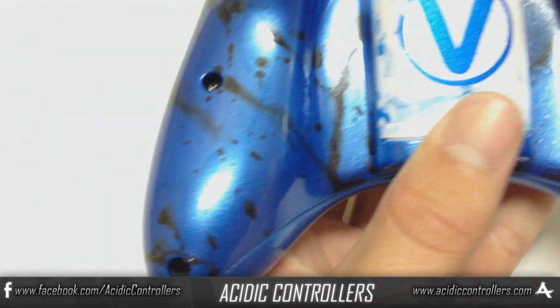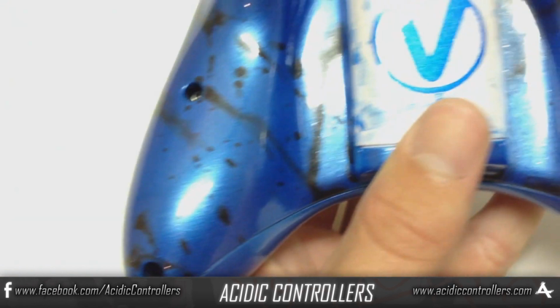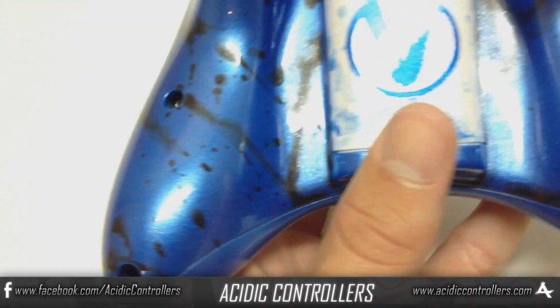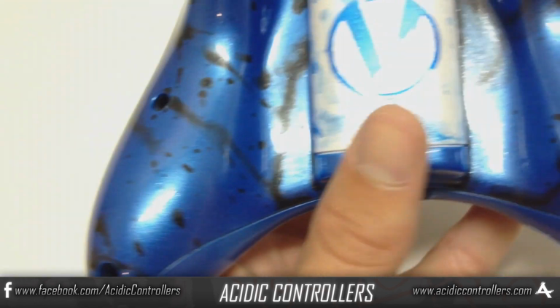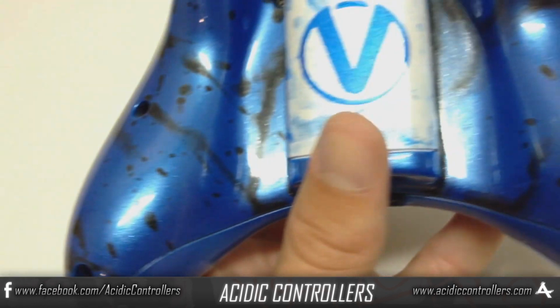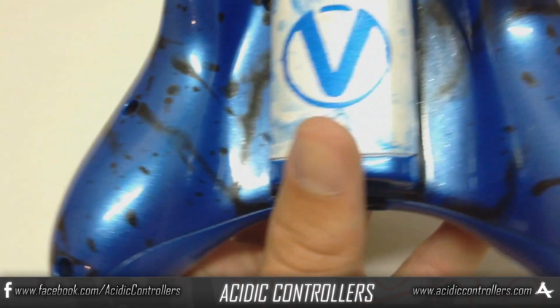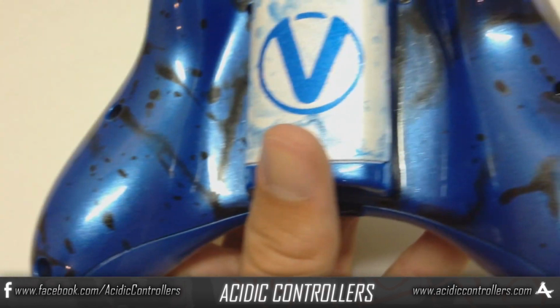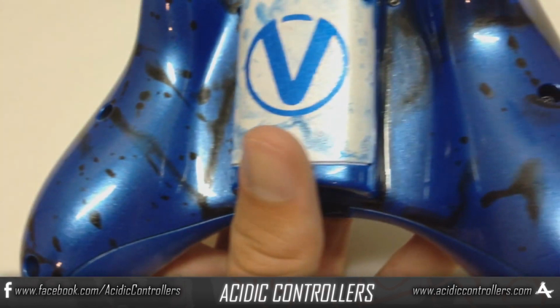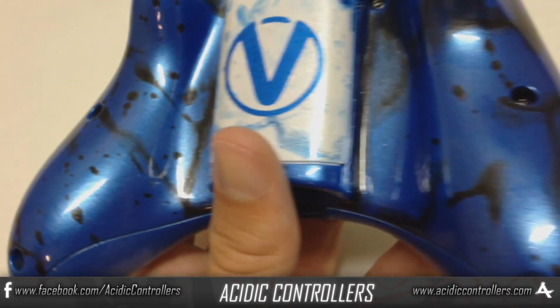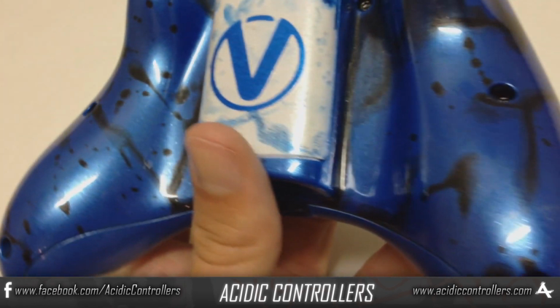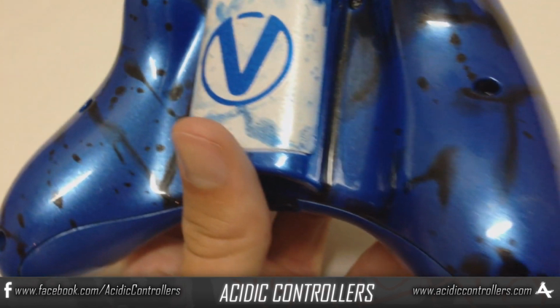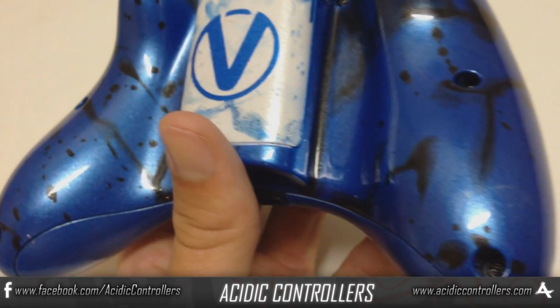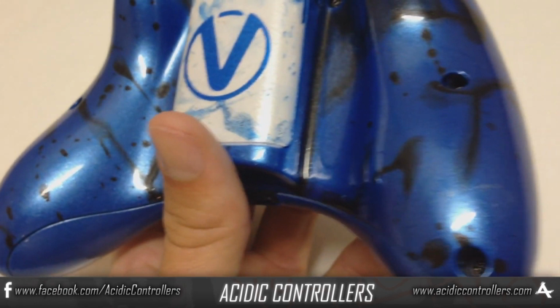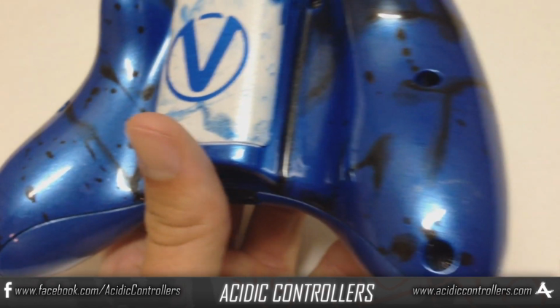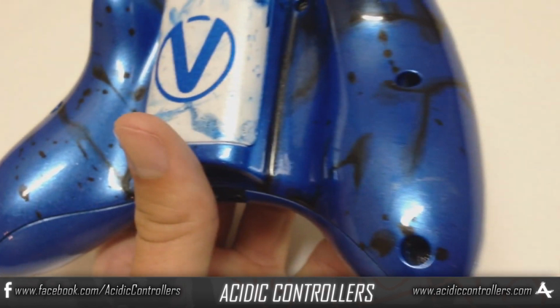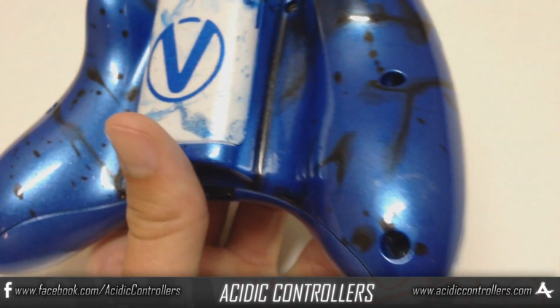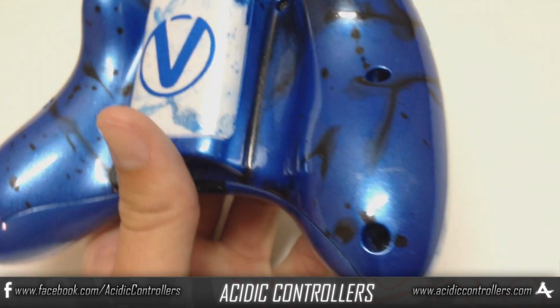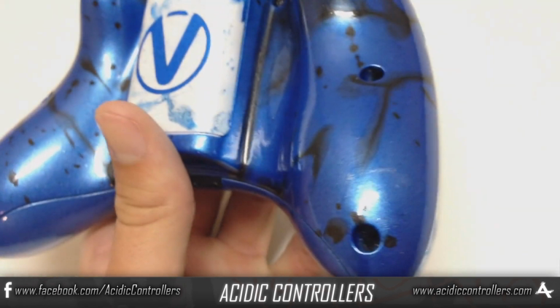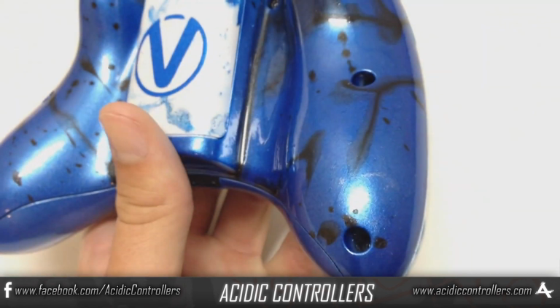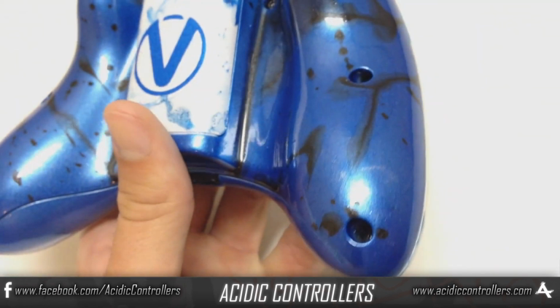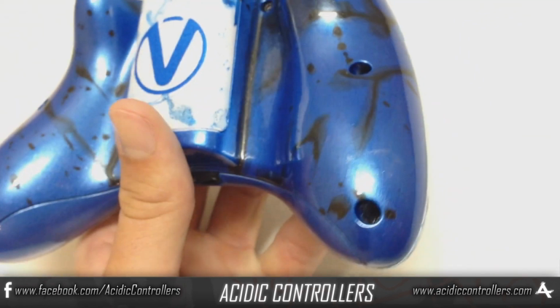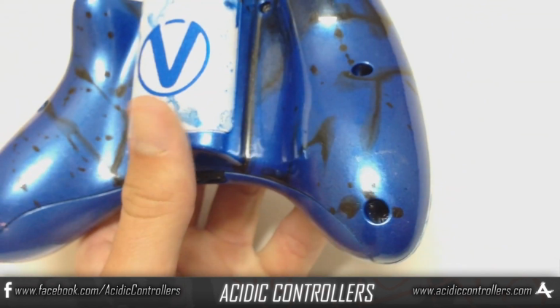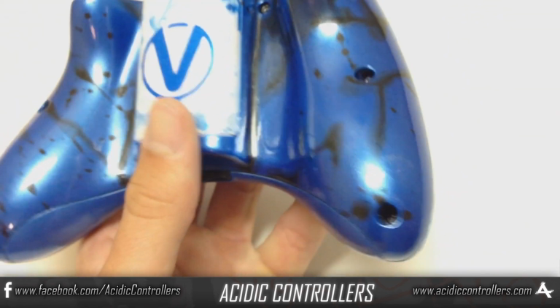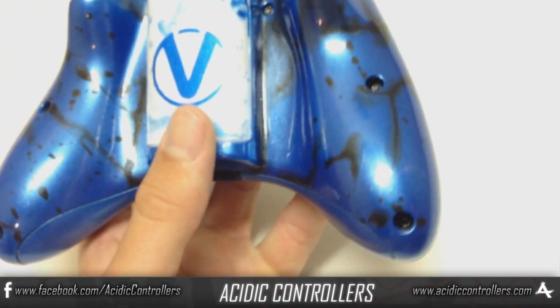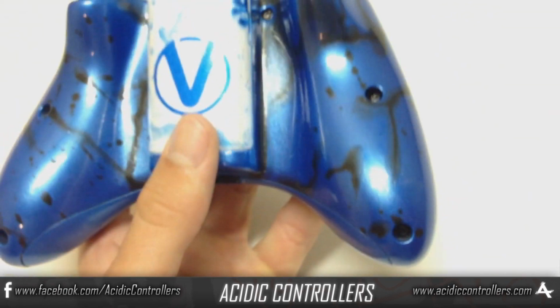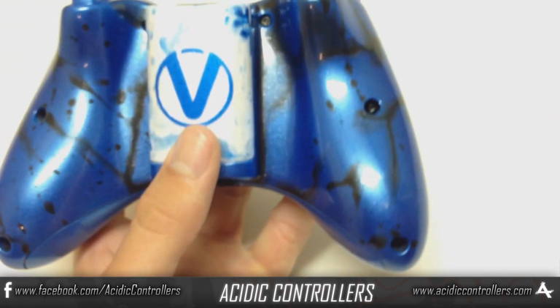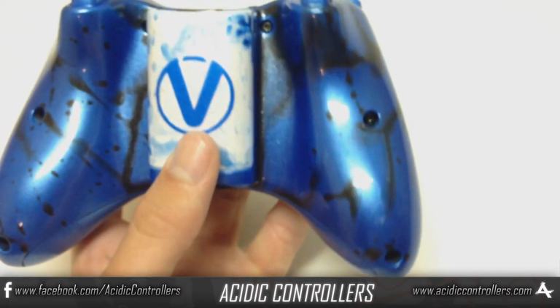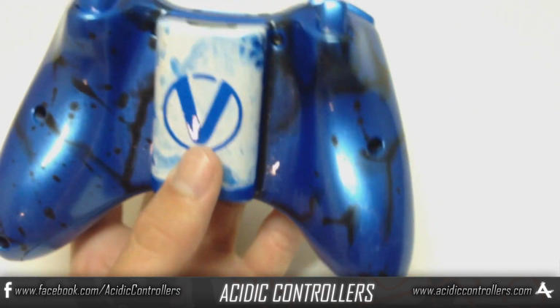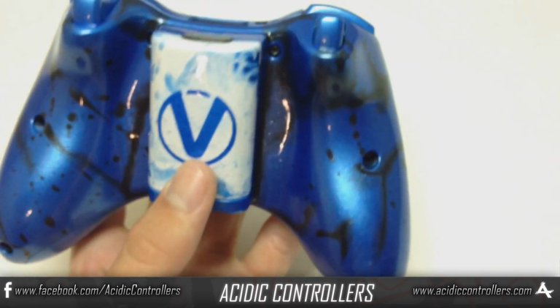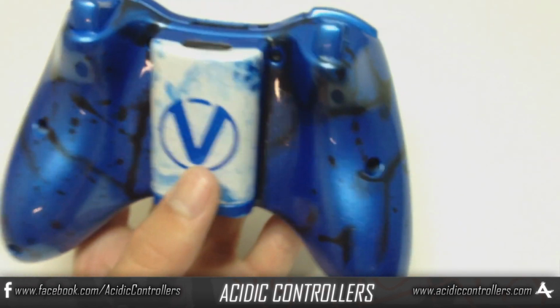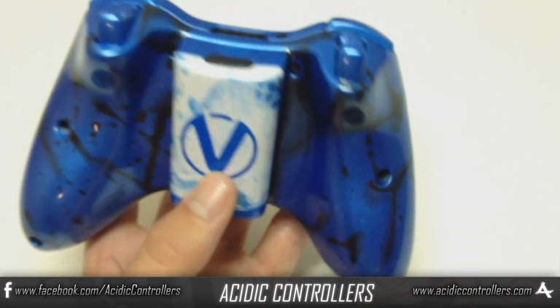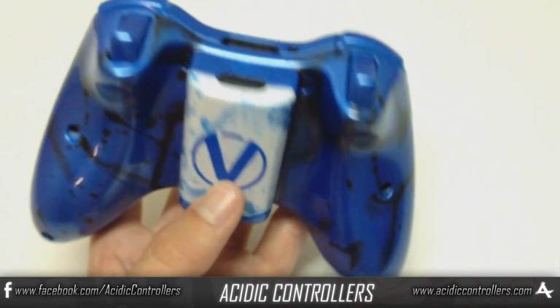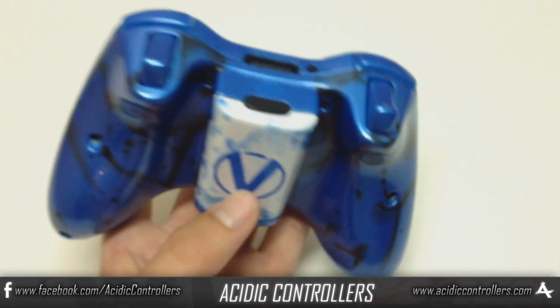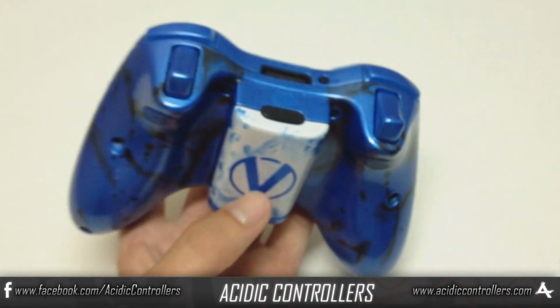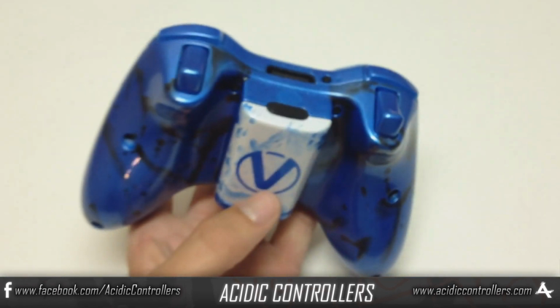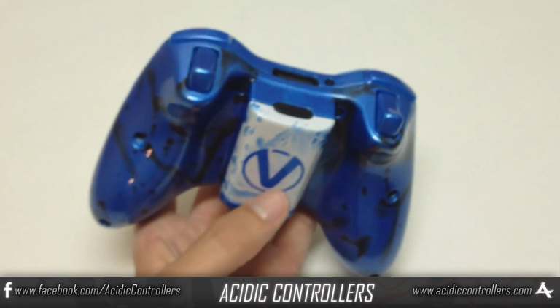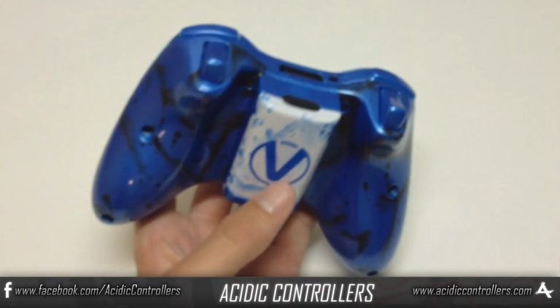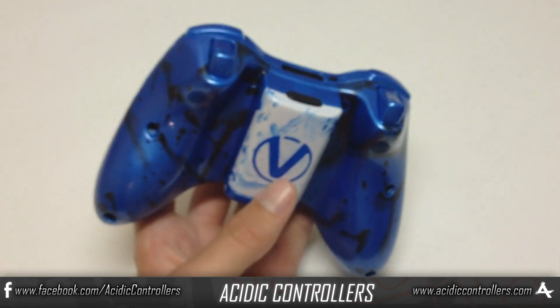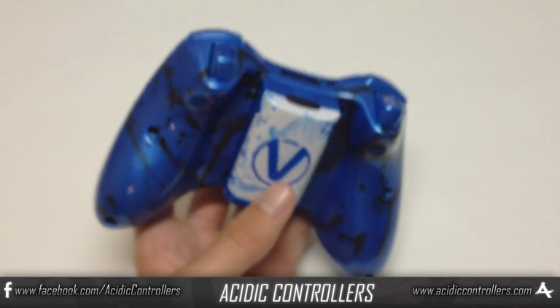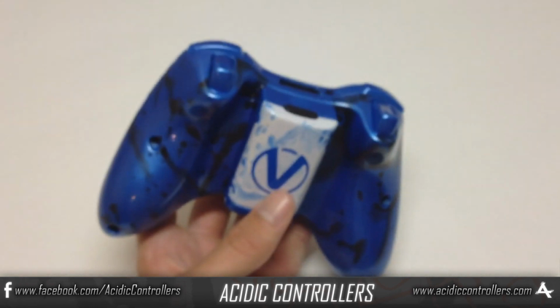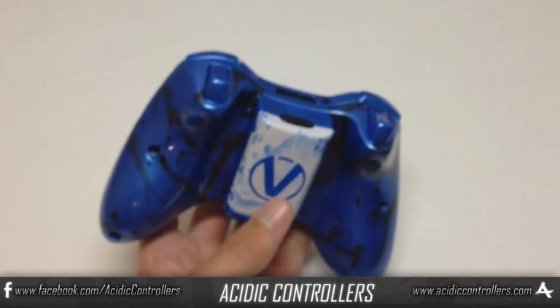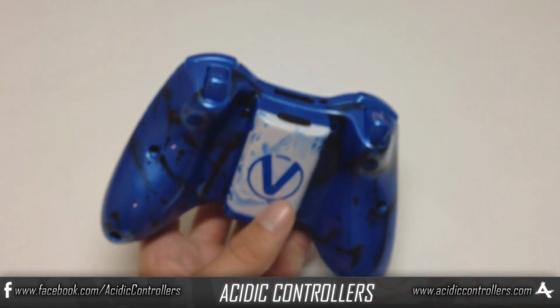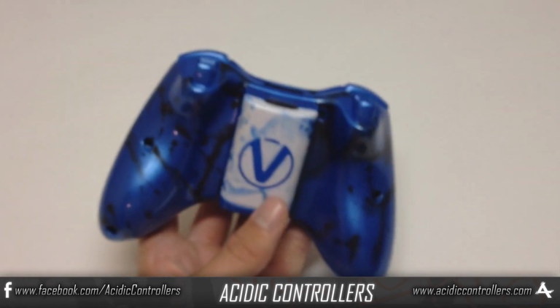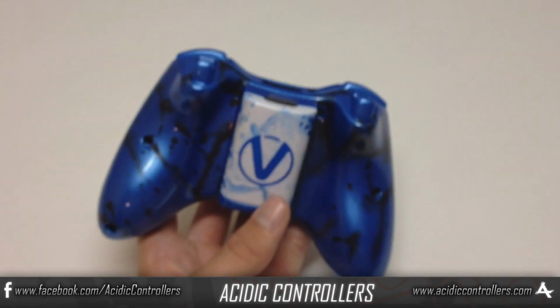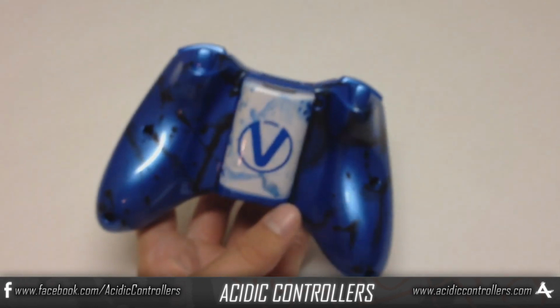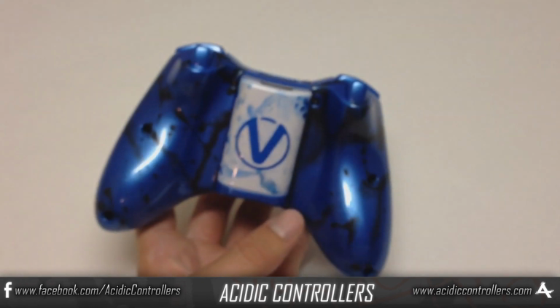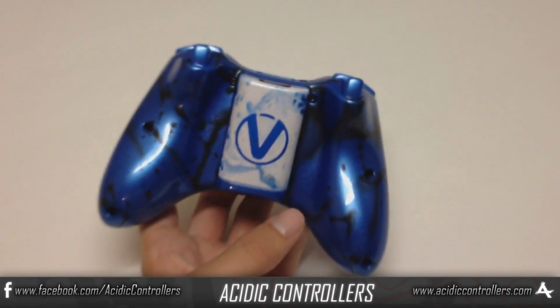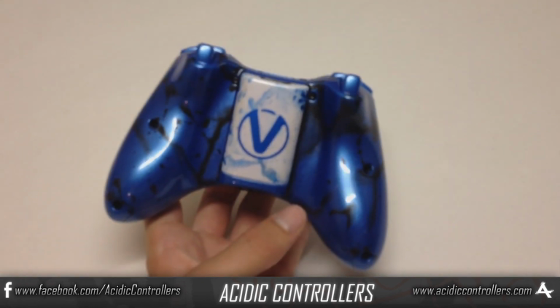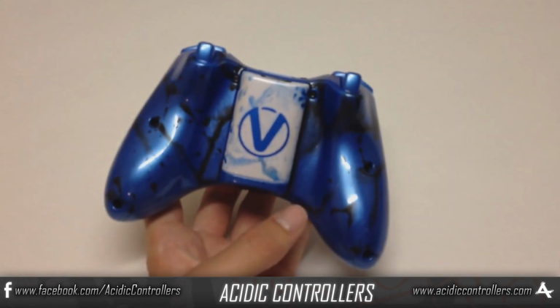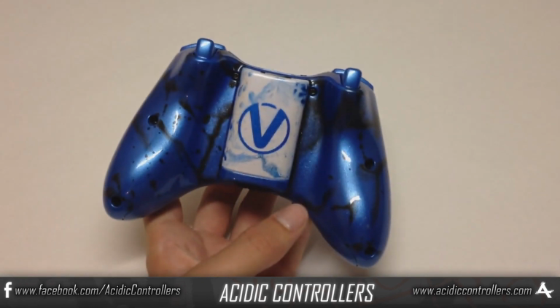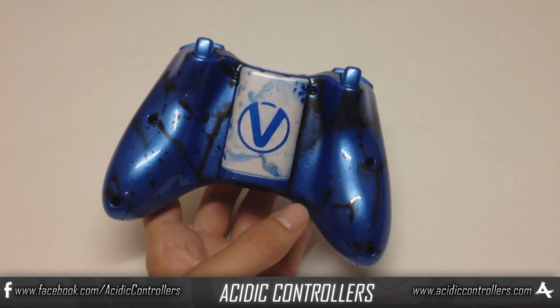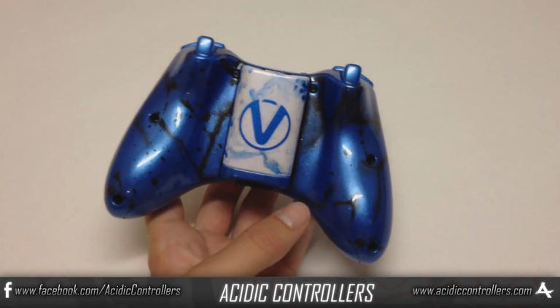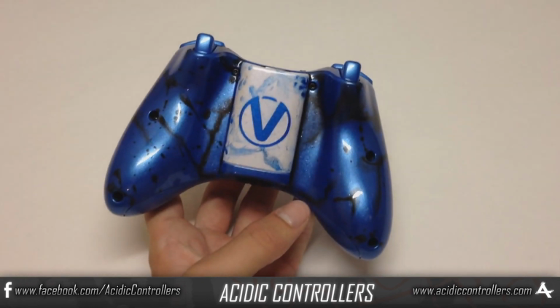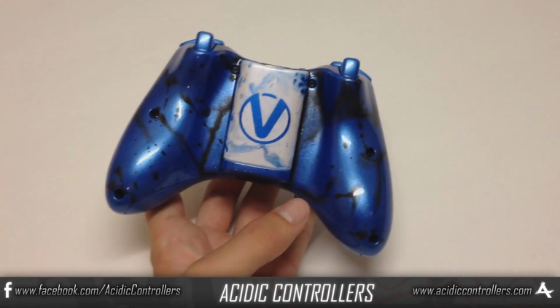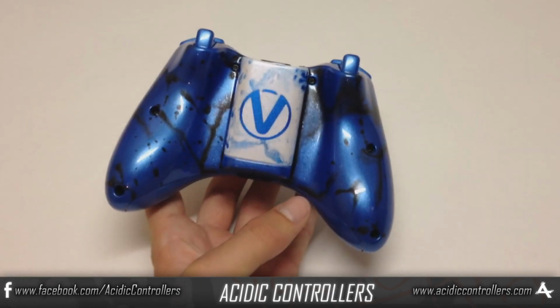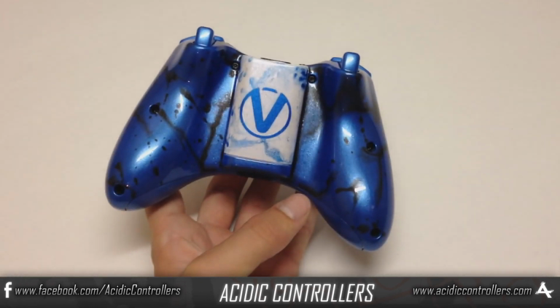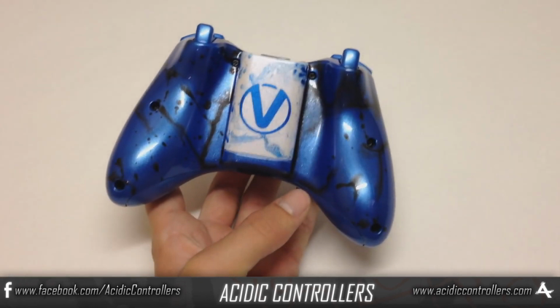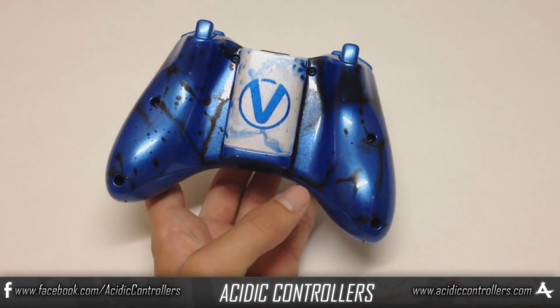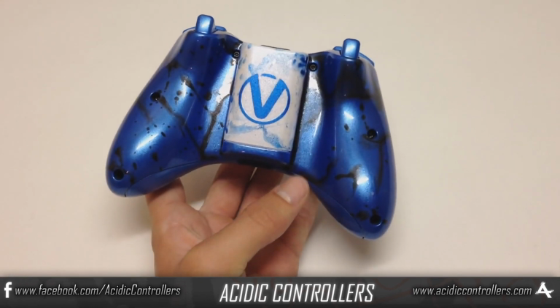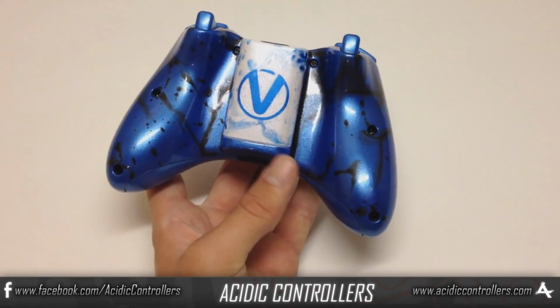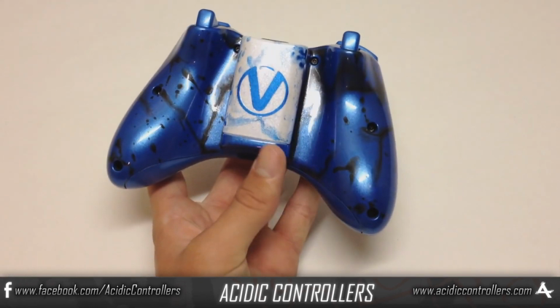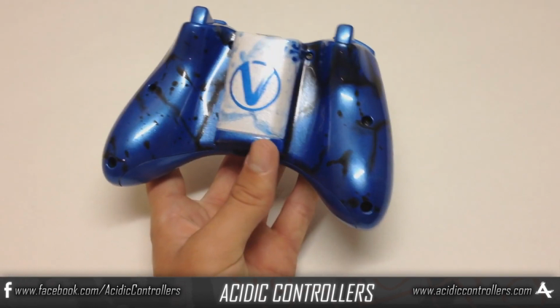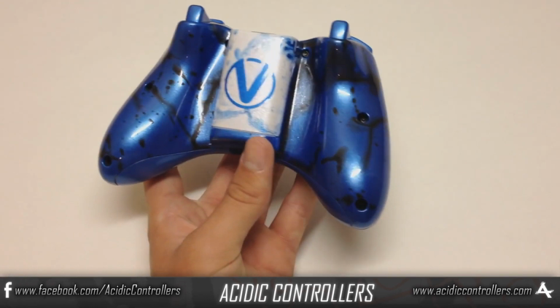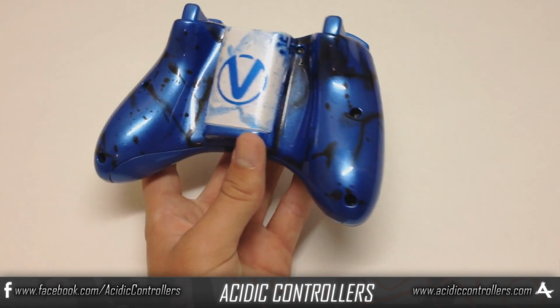Industry standard clear coat is what we use here at Acidic Controllers. Let me know what you all think about this controller in the comments.